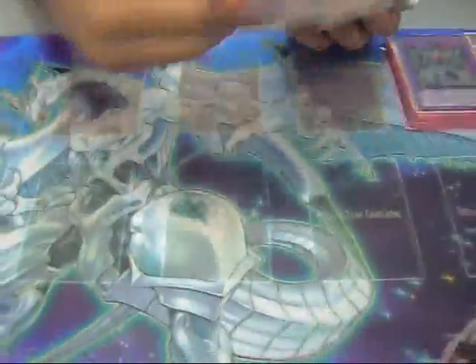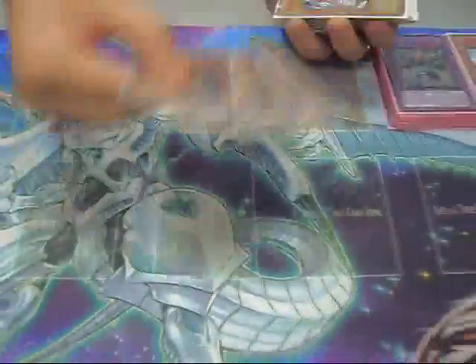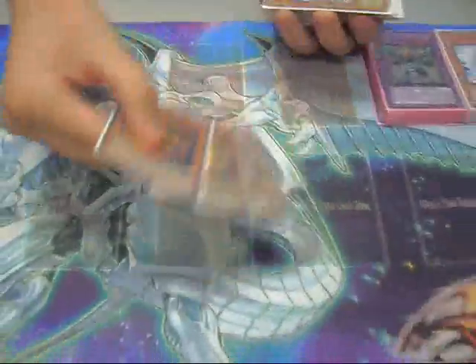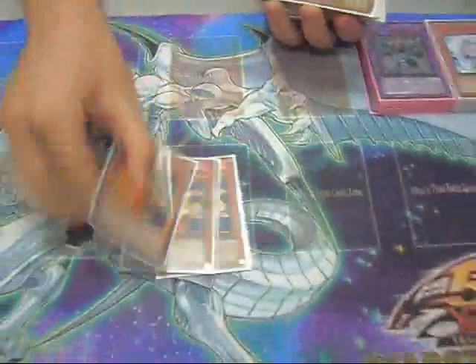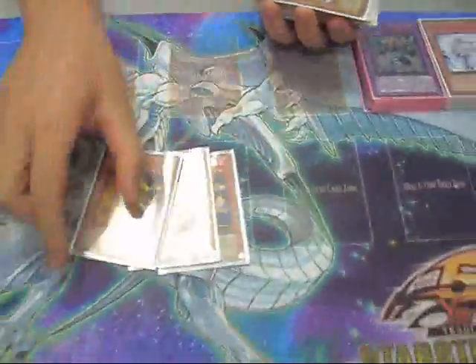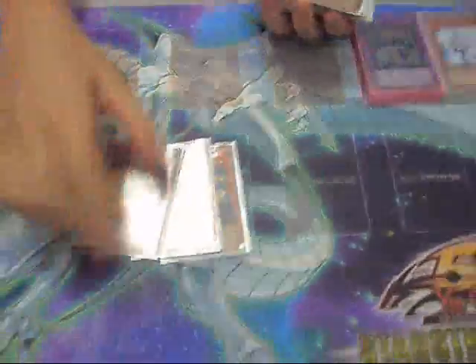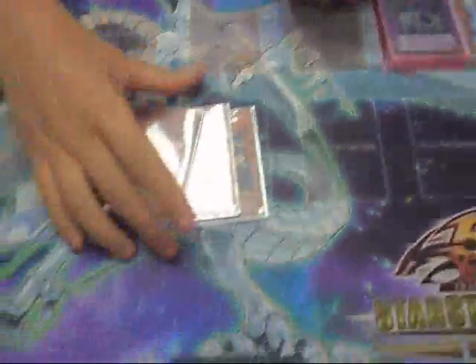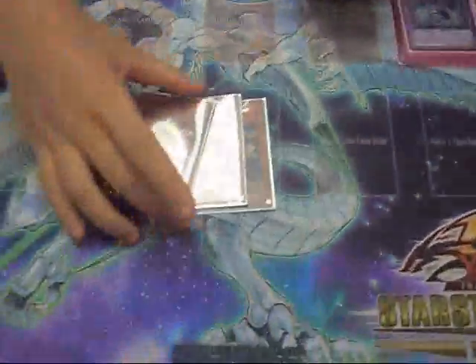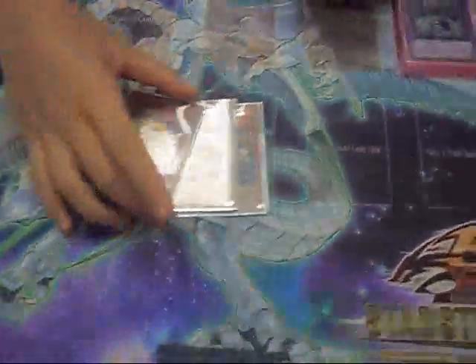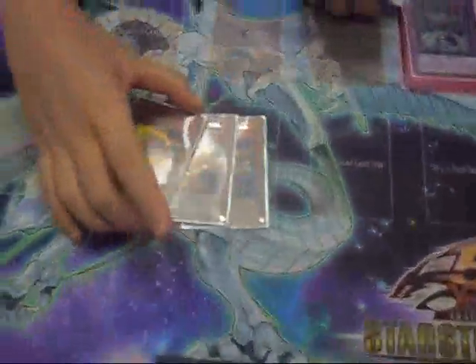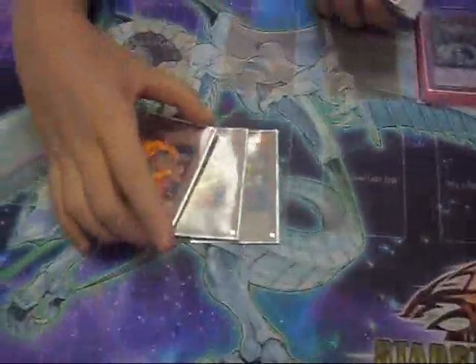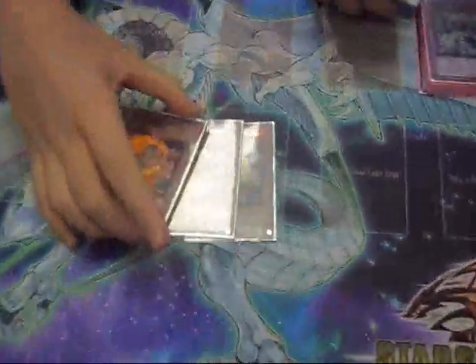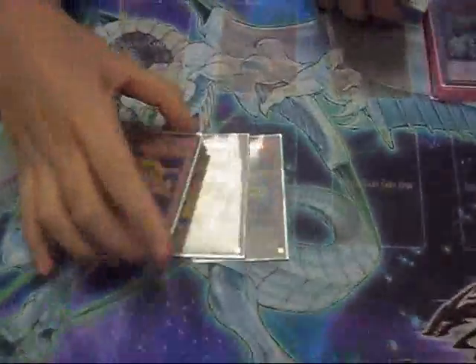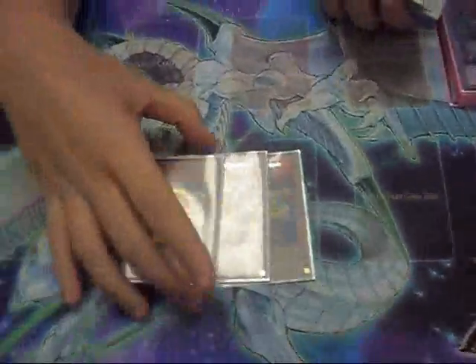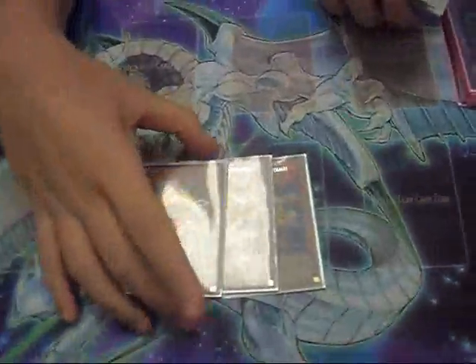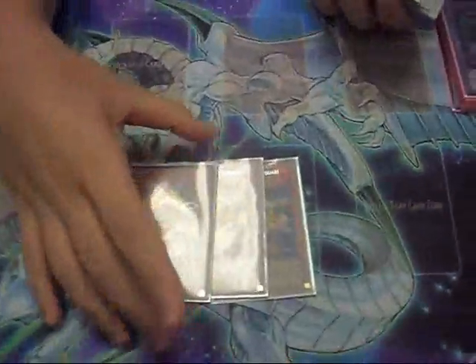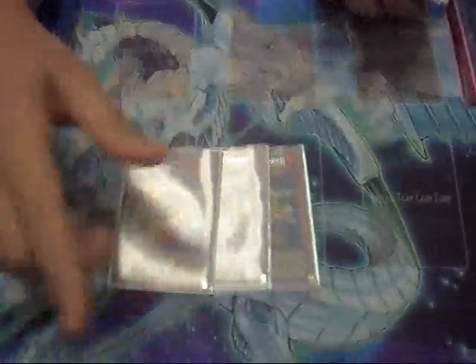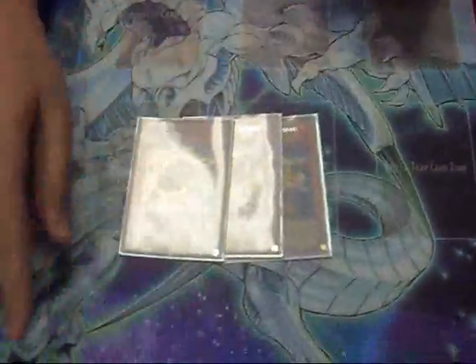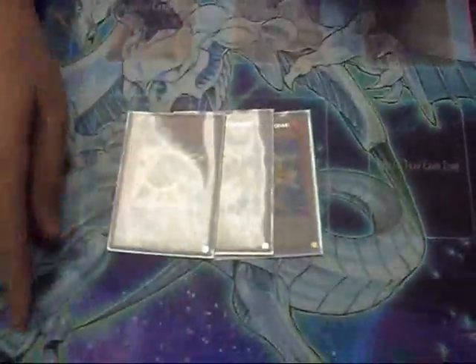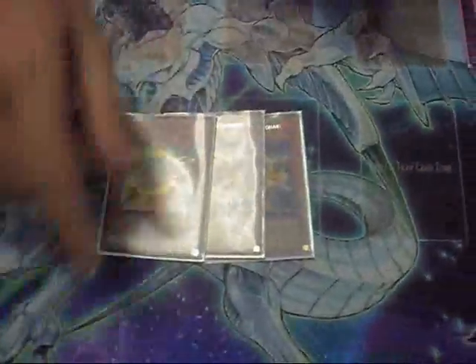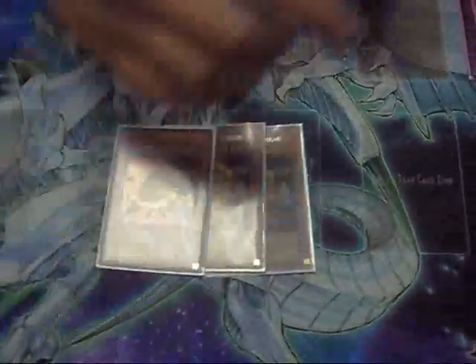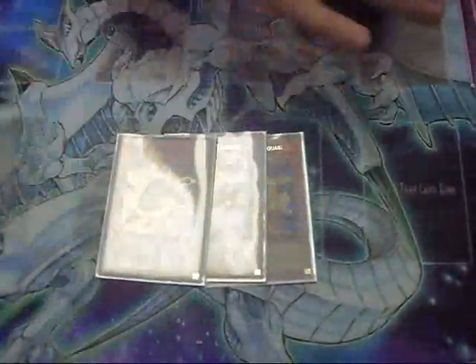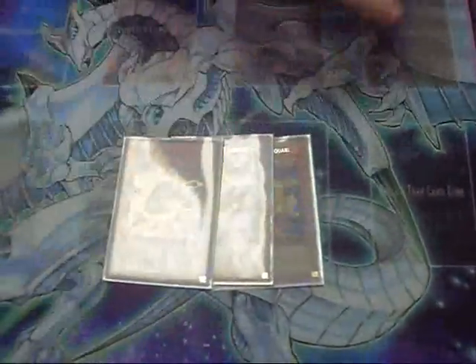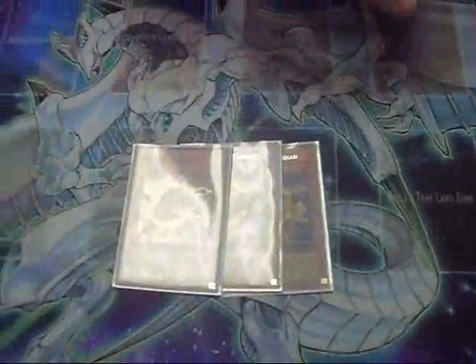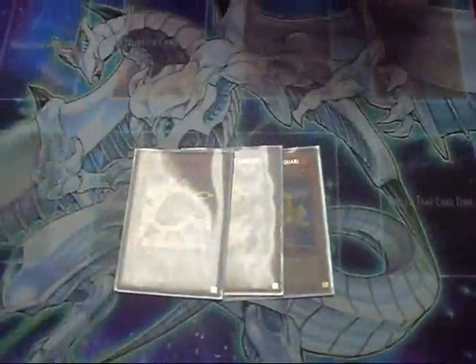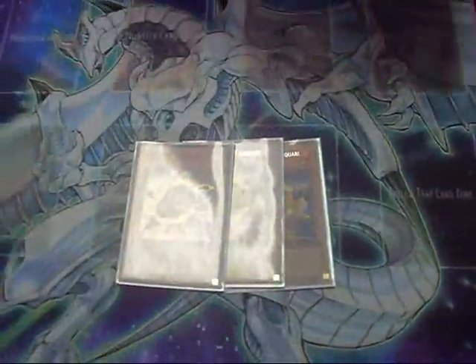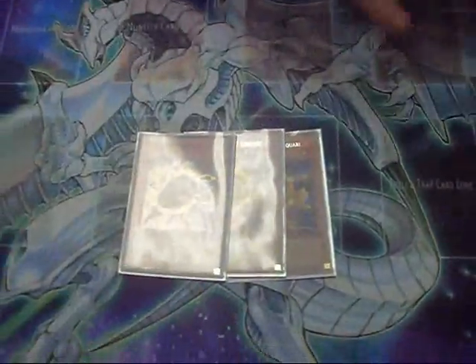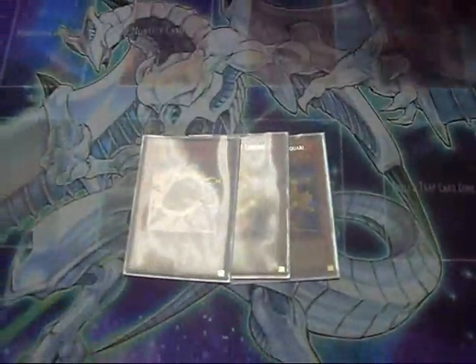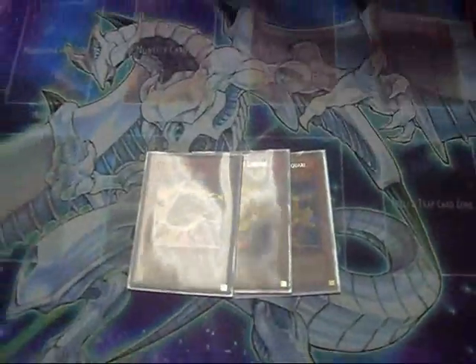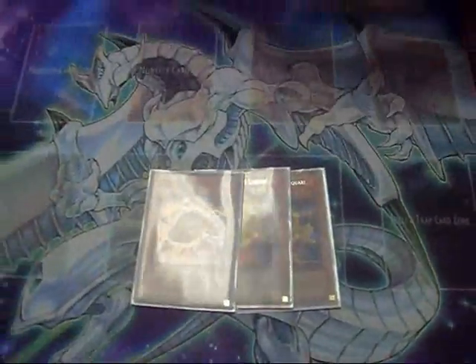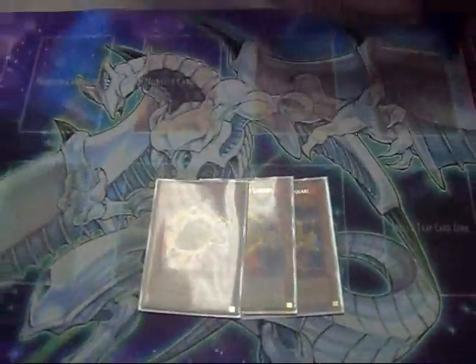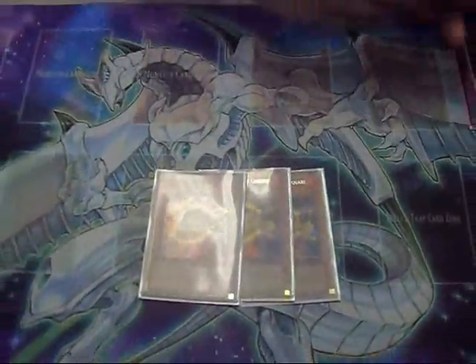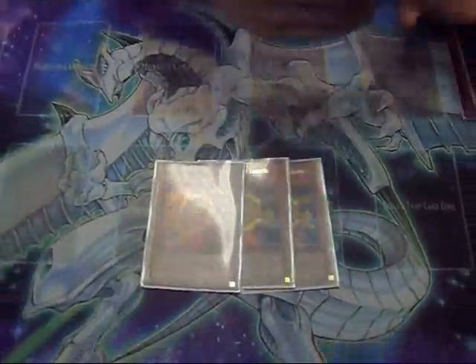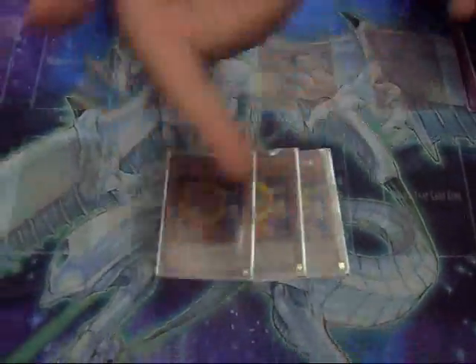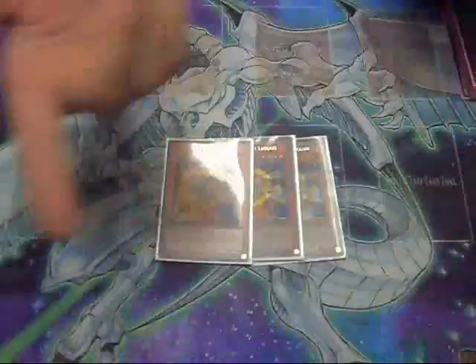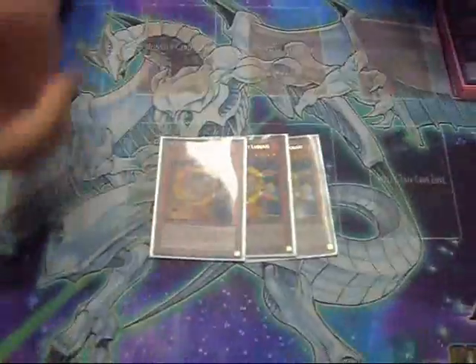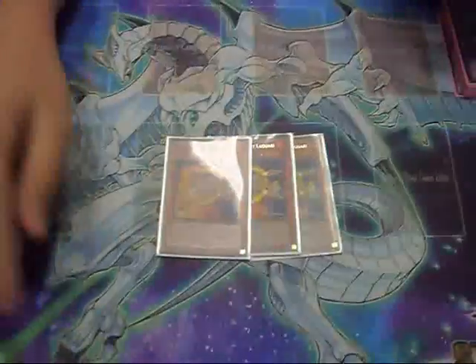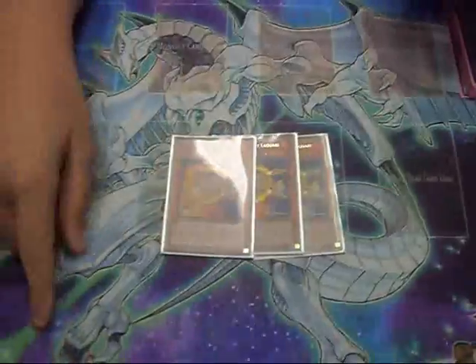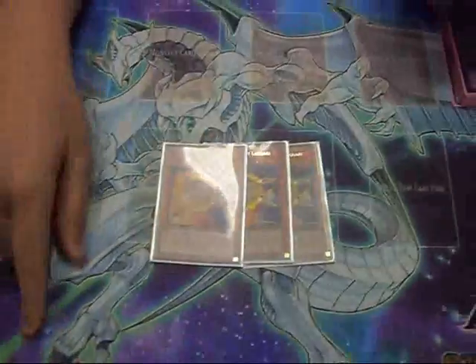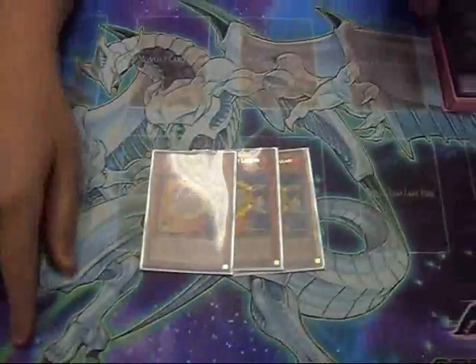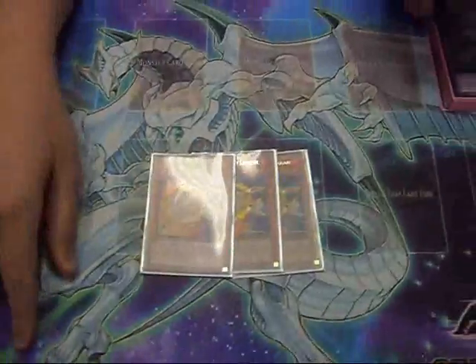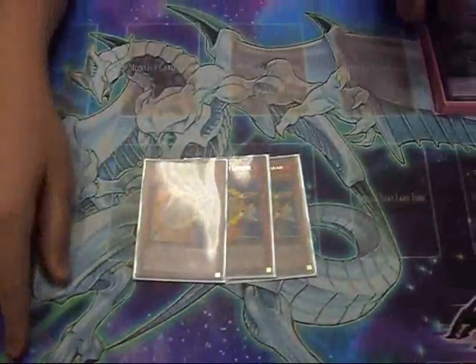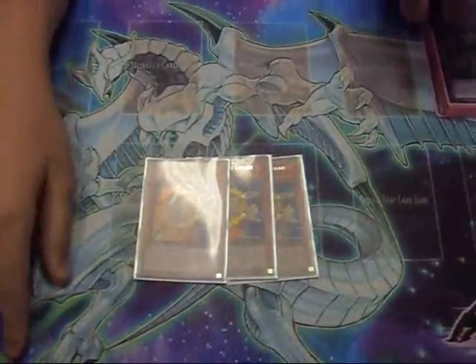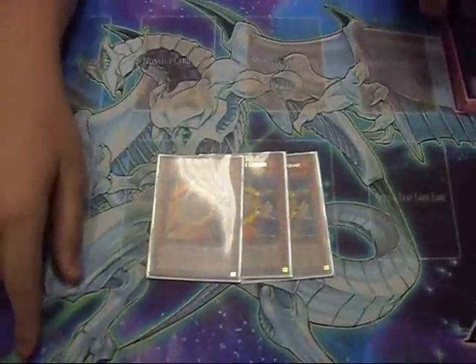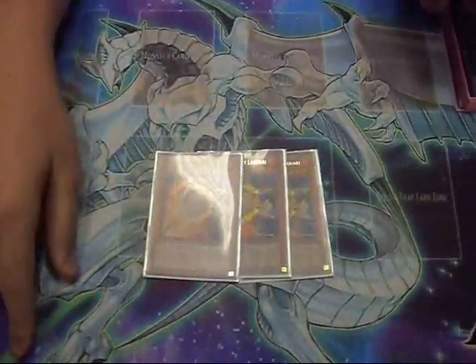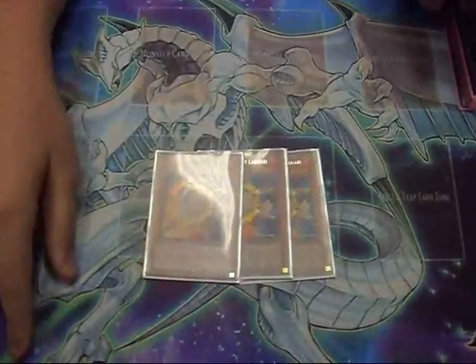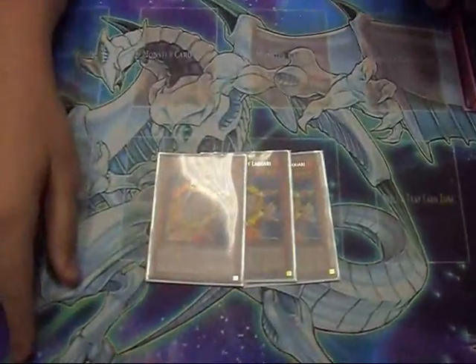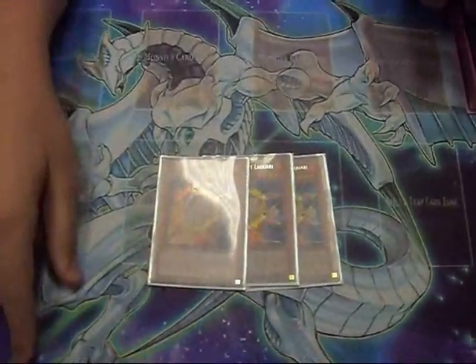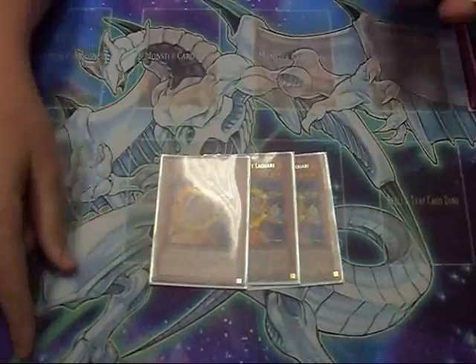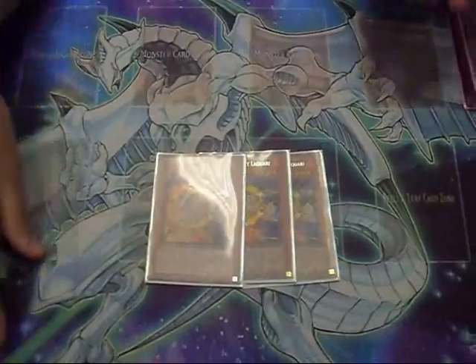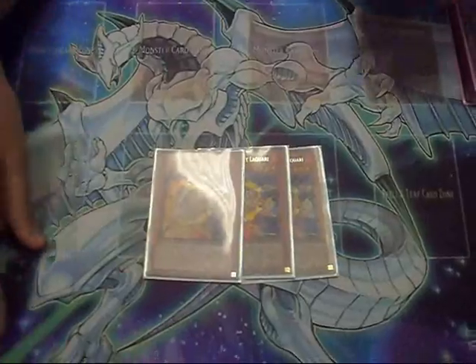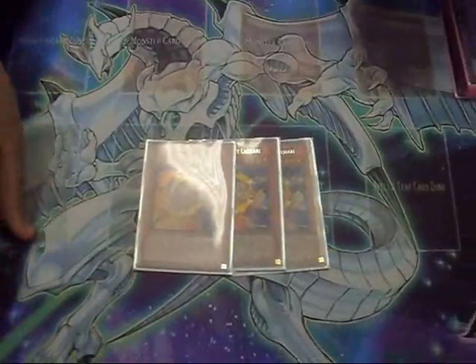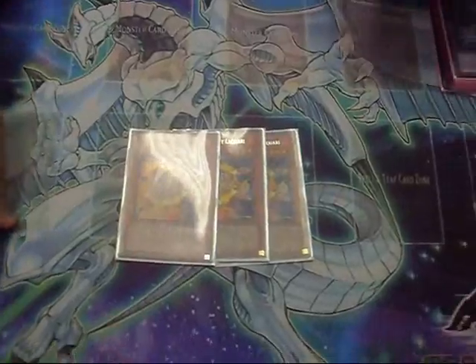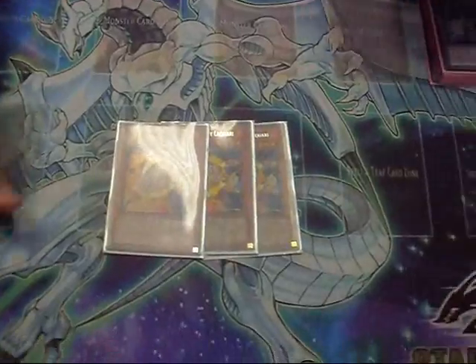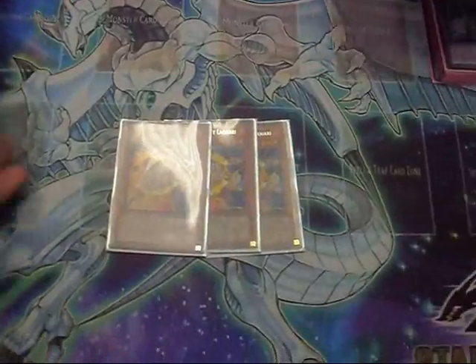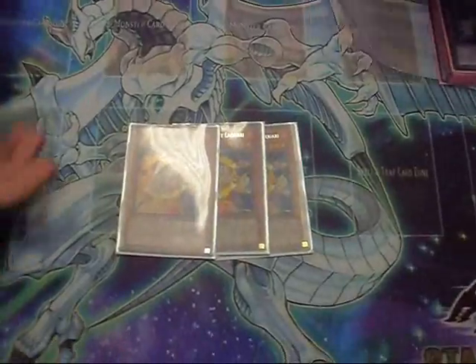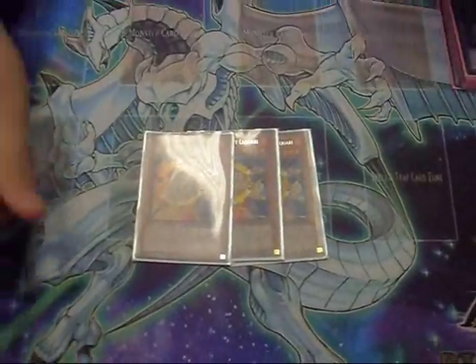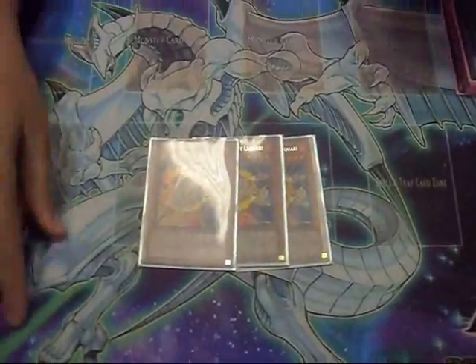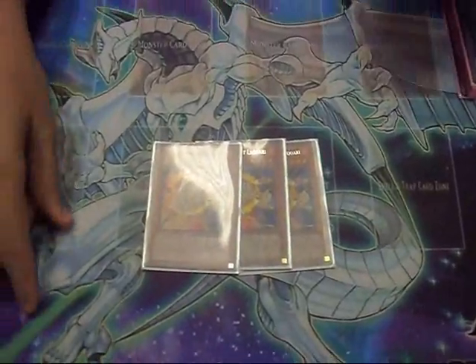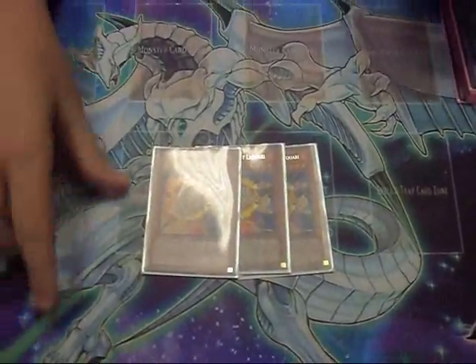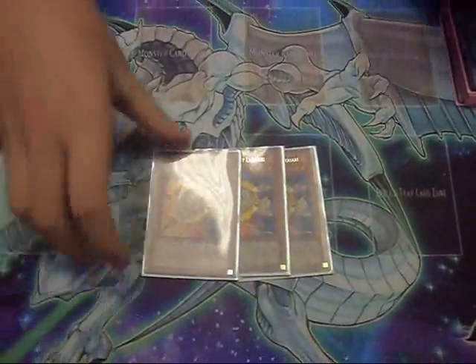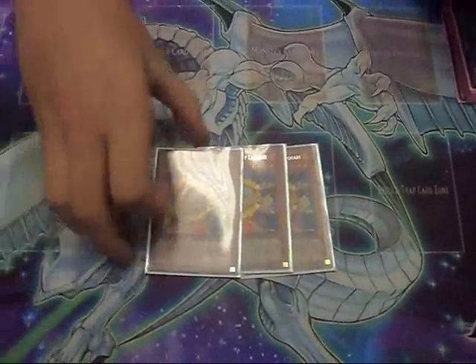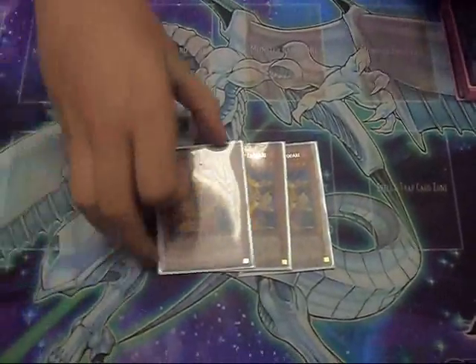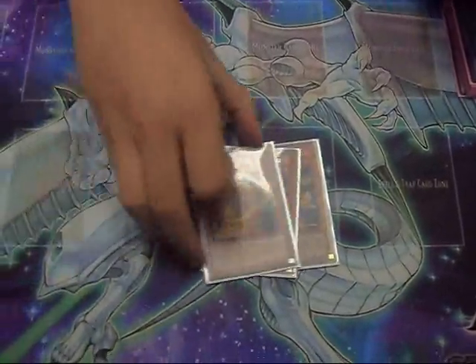Three Laquaris. It's a good beatstick and it gets over Tengu — it's the best card in this format in Glads for Tengu.